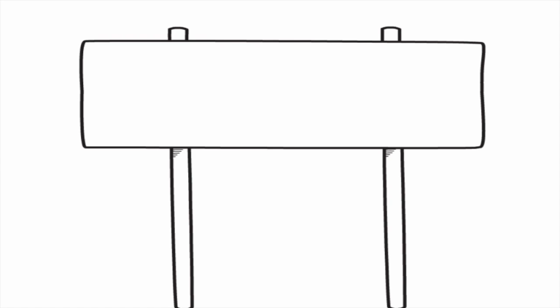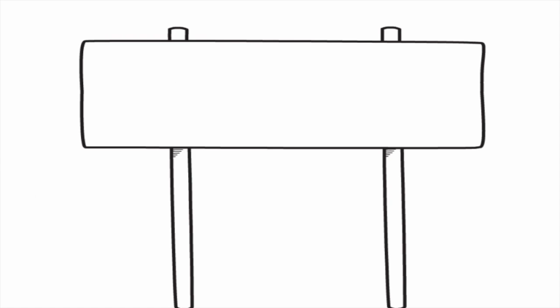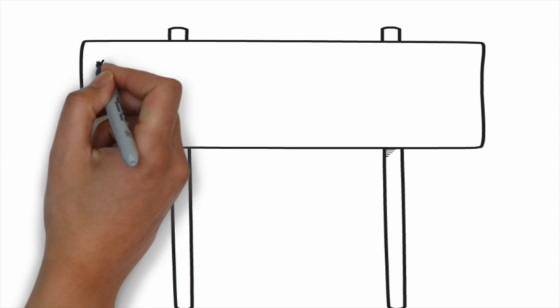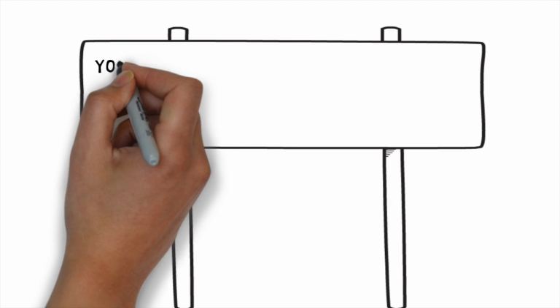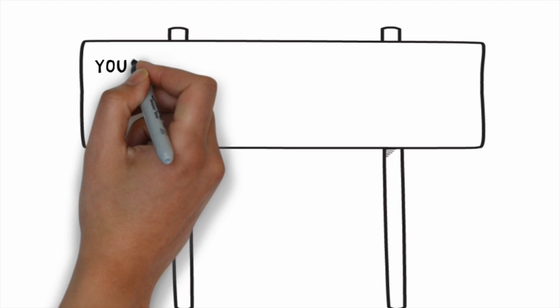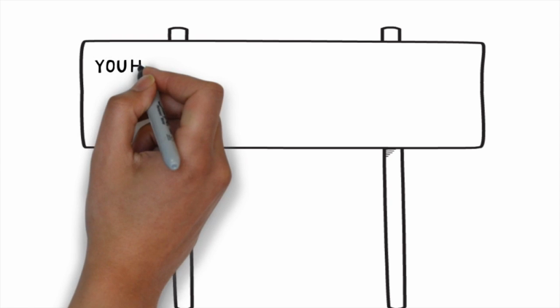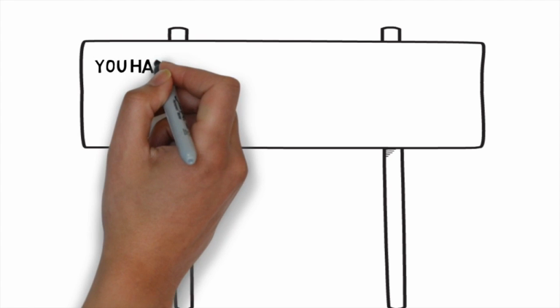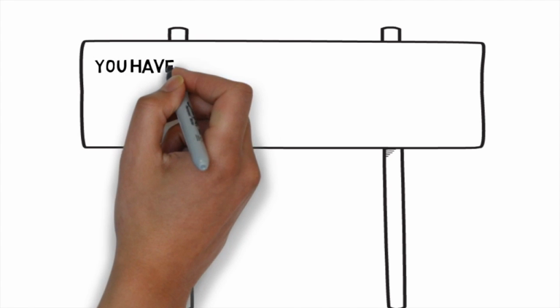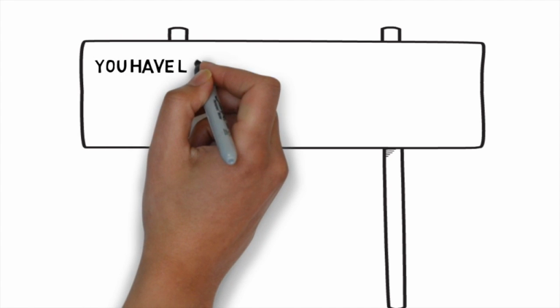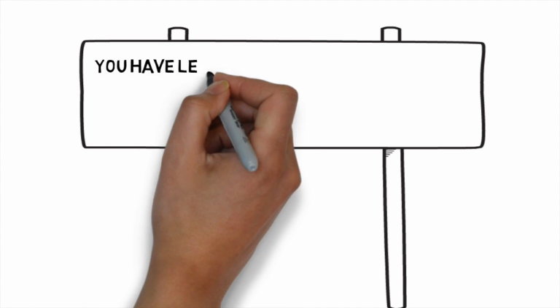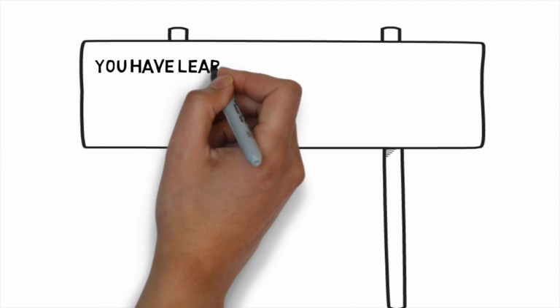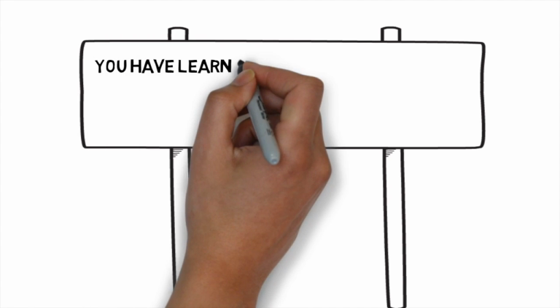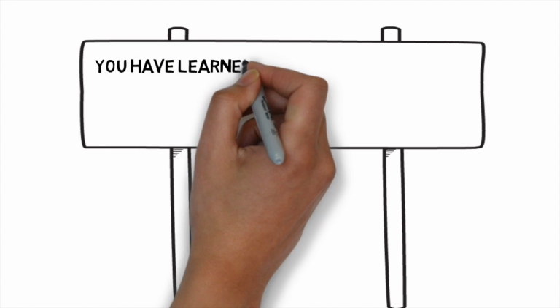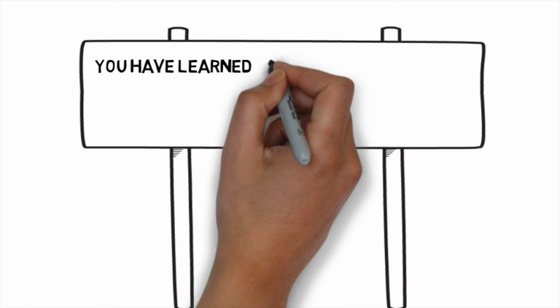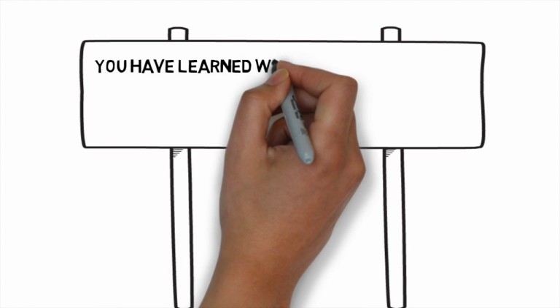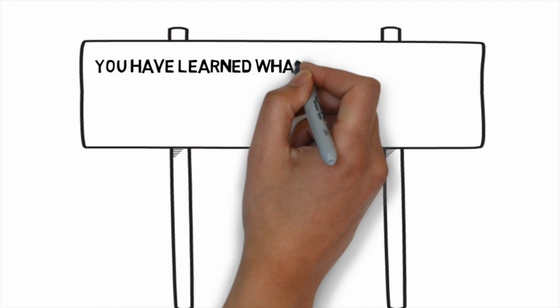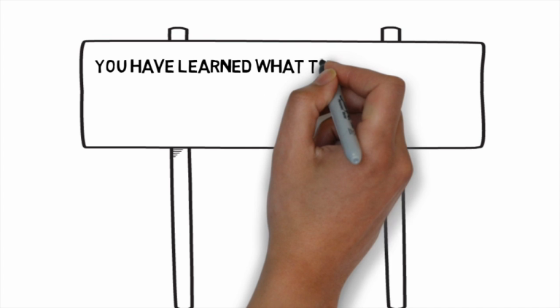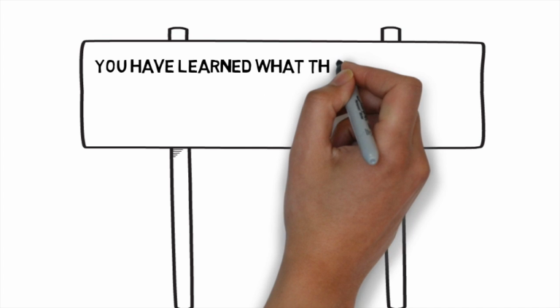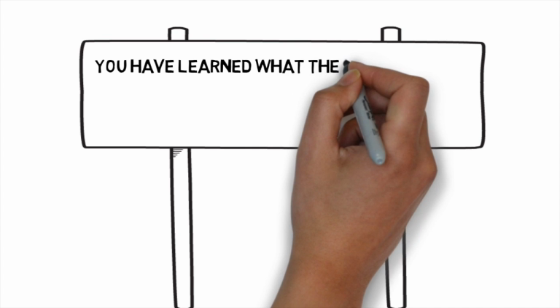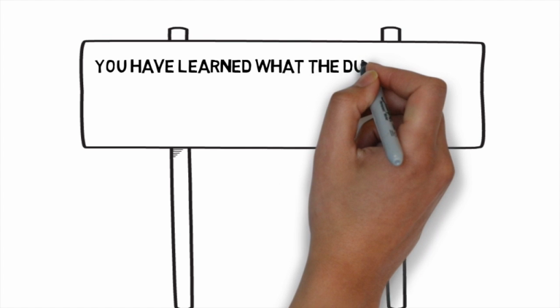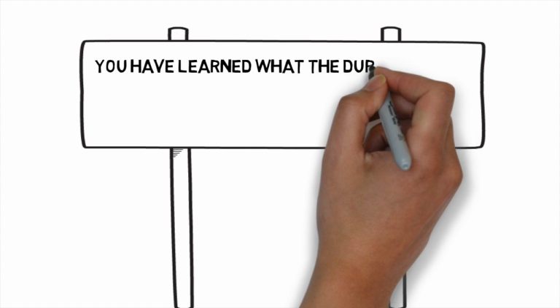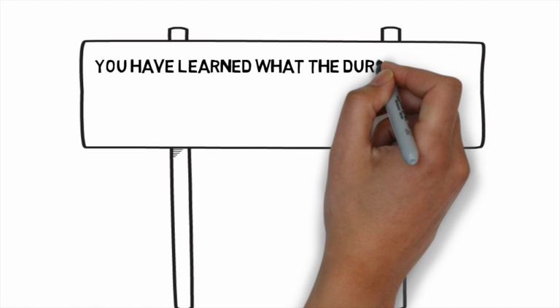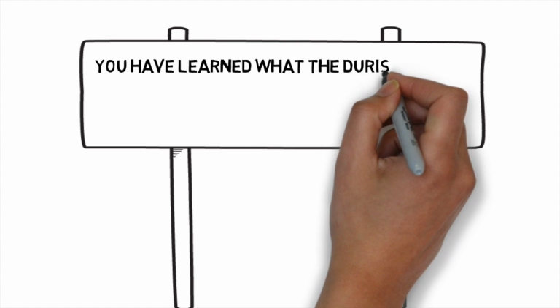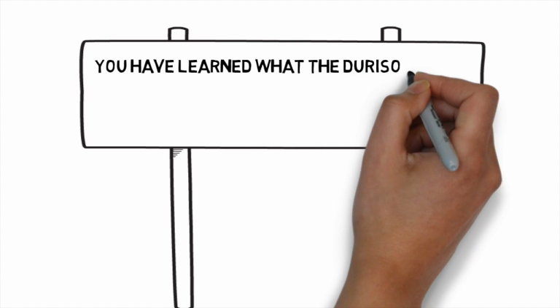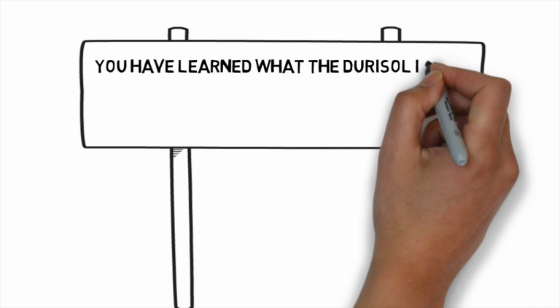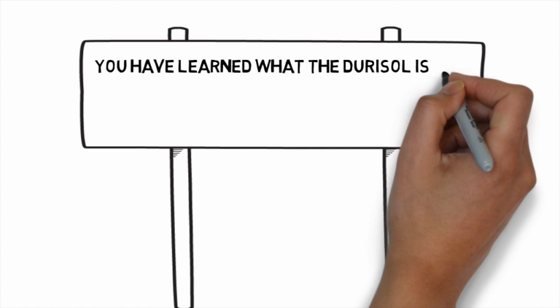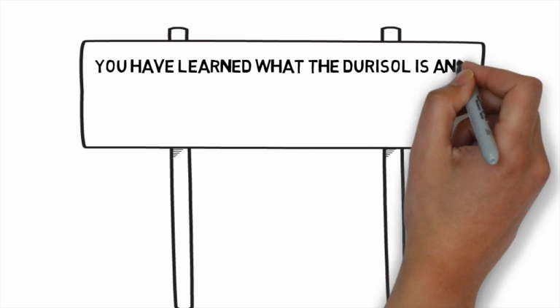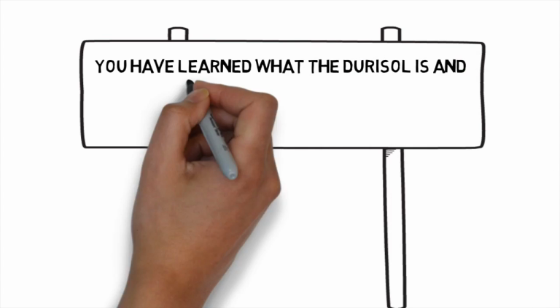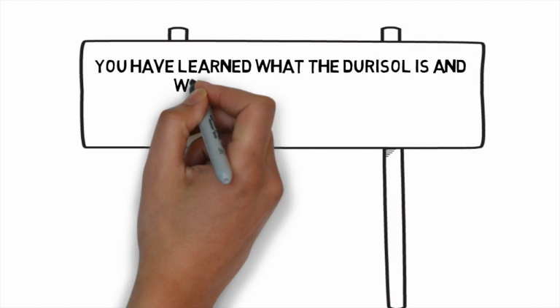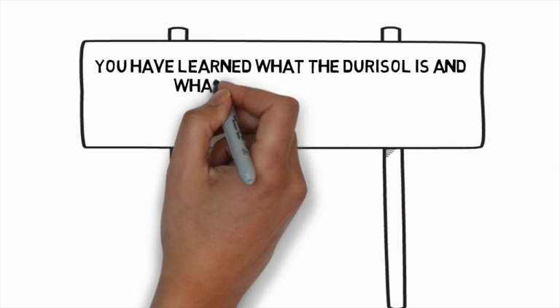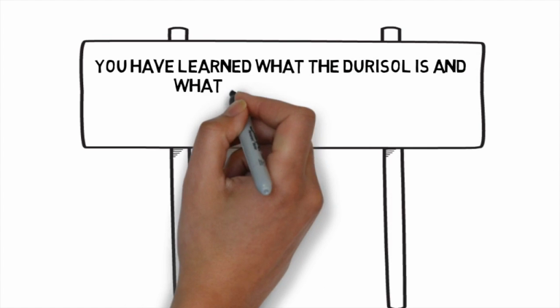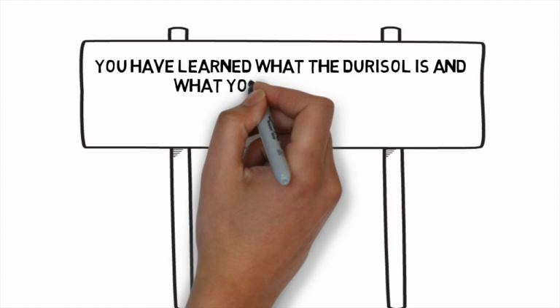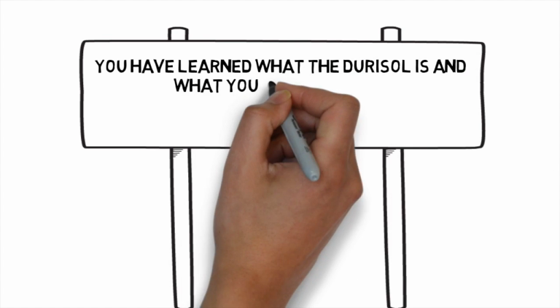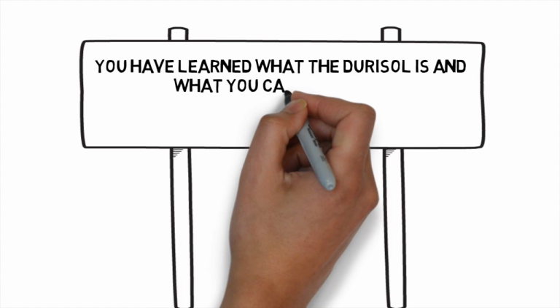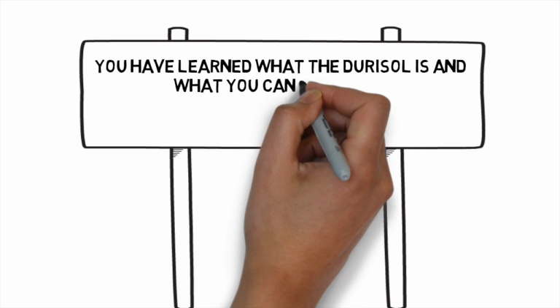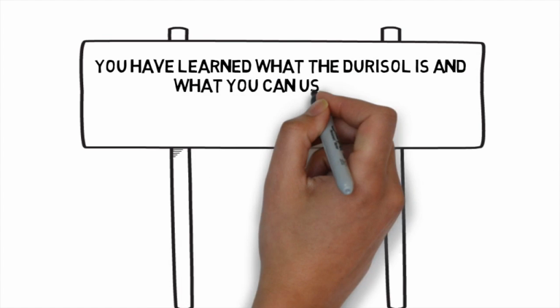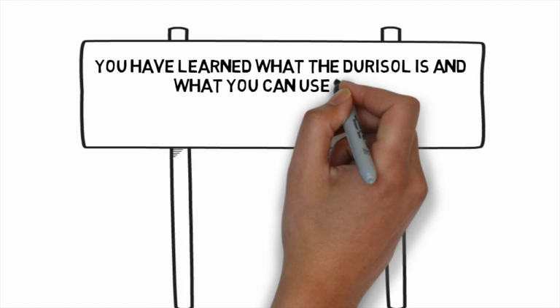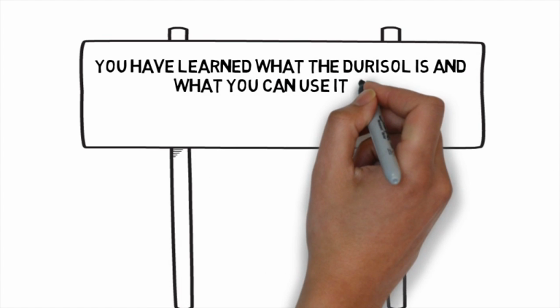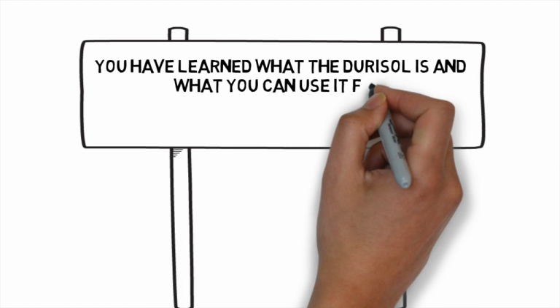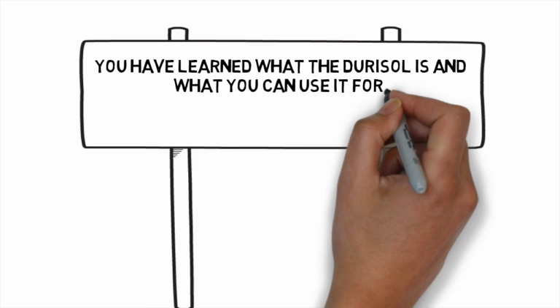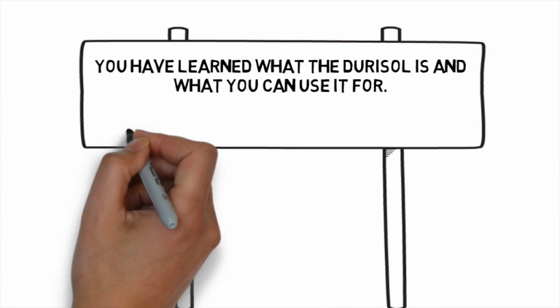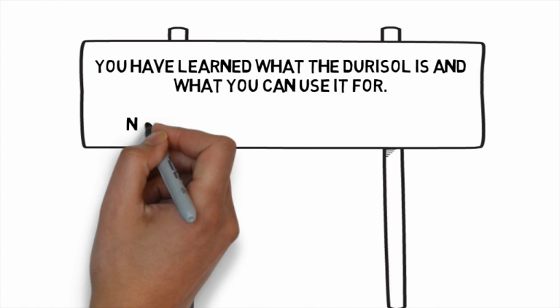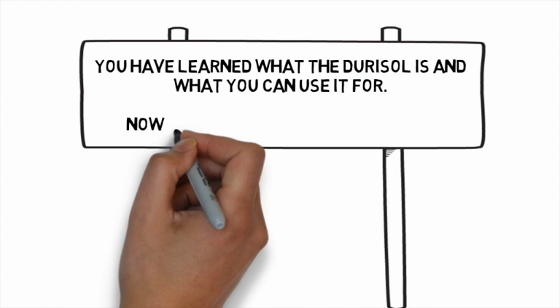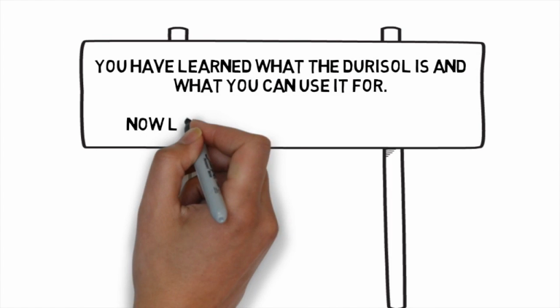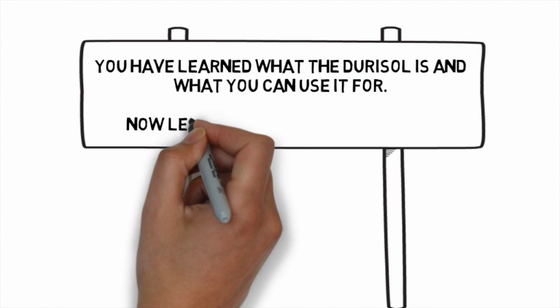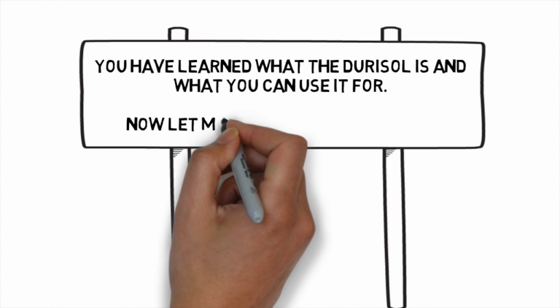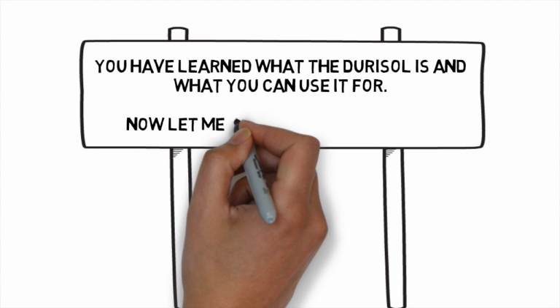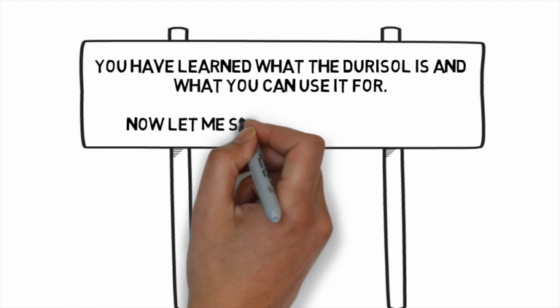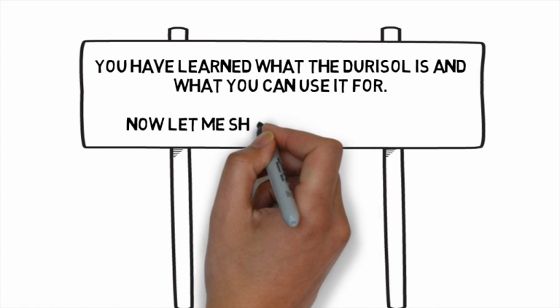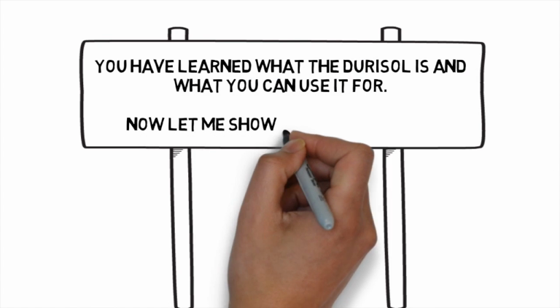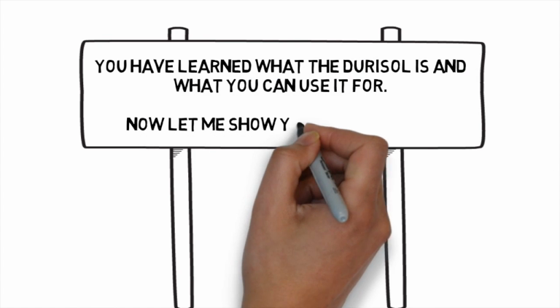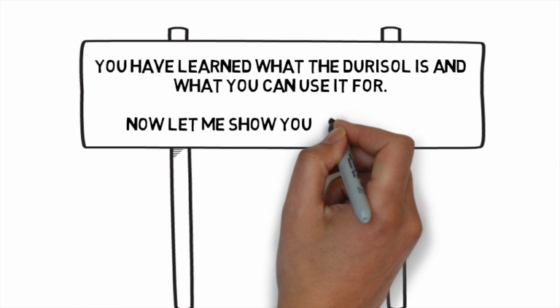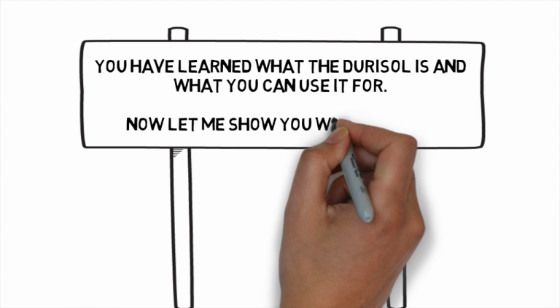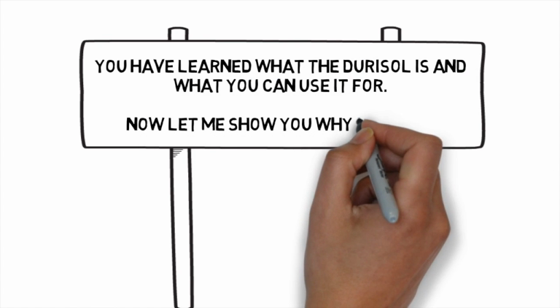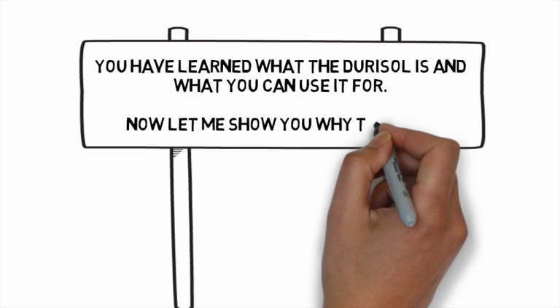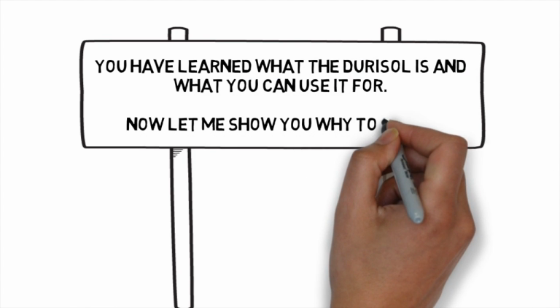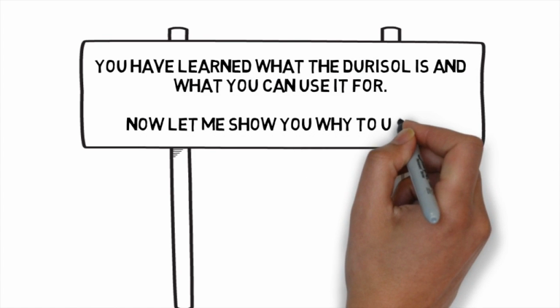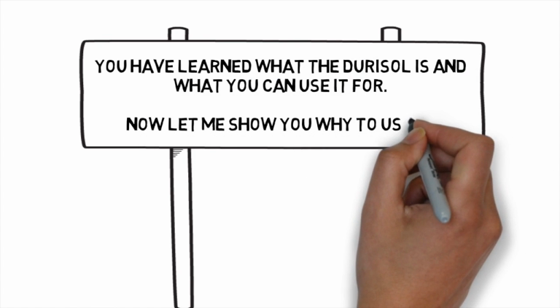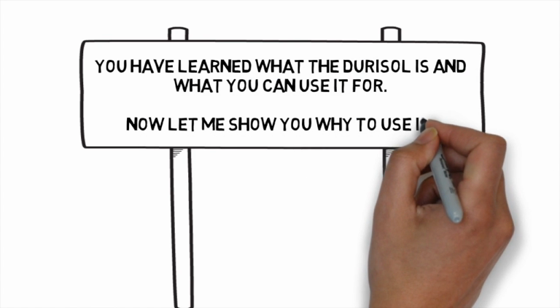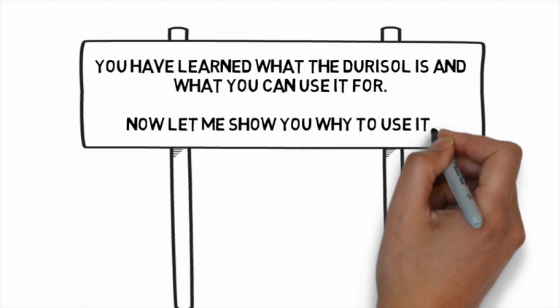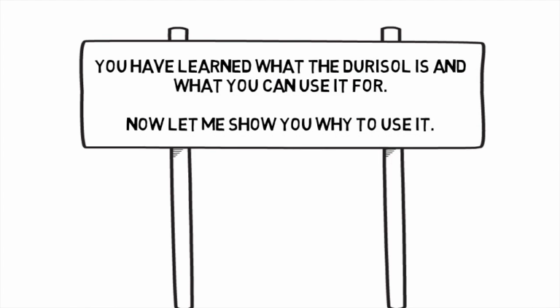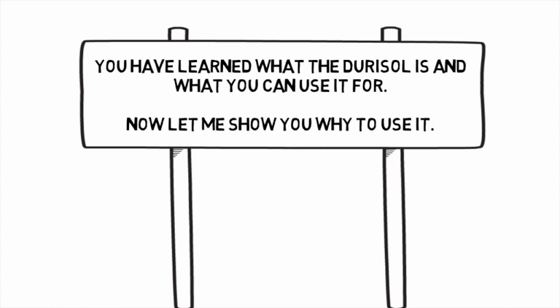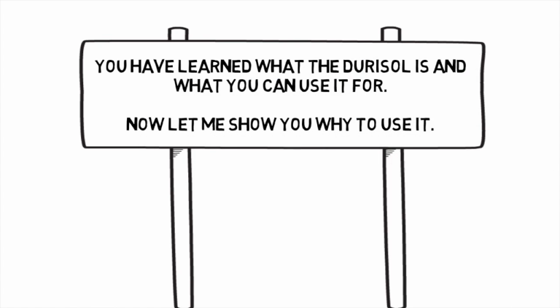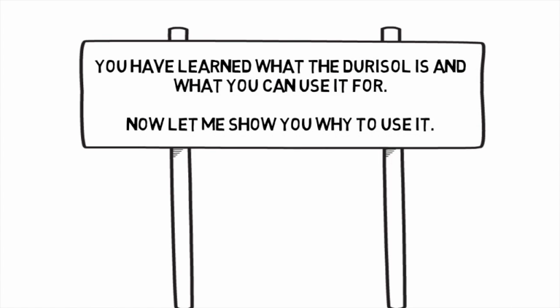Now you have learned what the Duracell product is and what you can use it for. Now let me show you why you should use it.